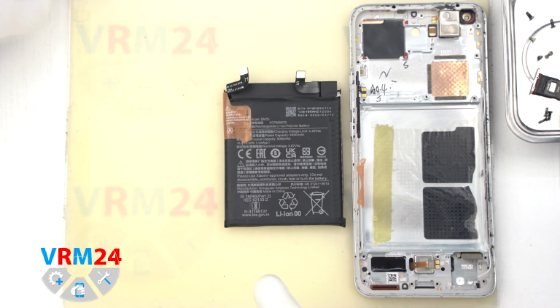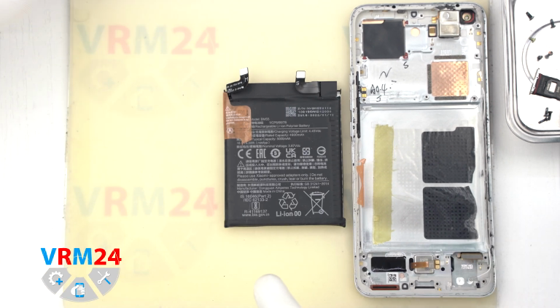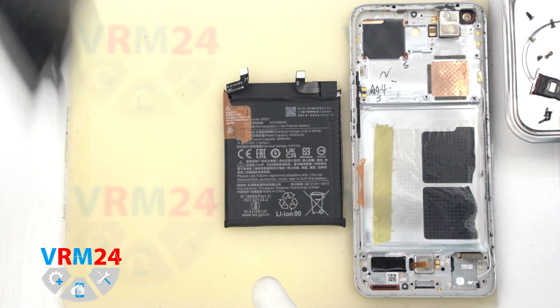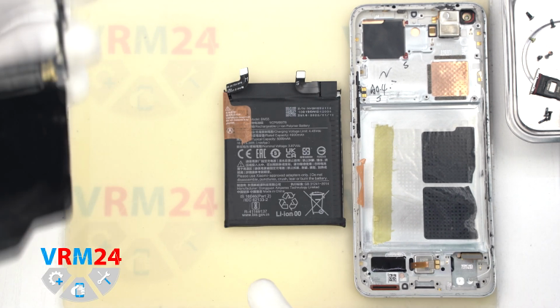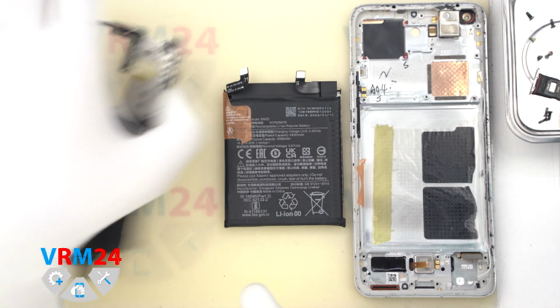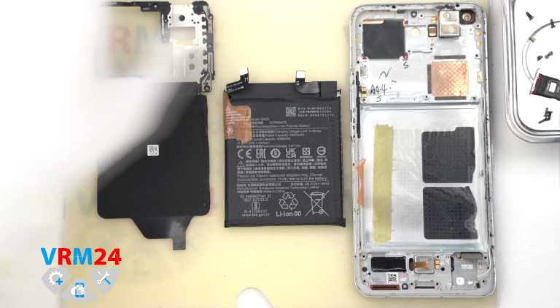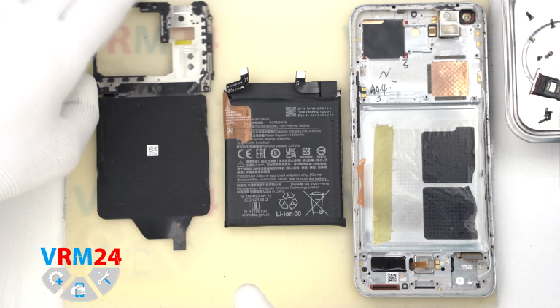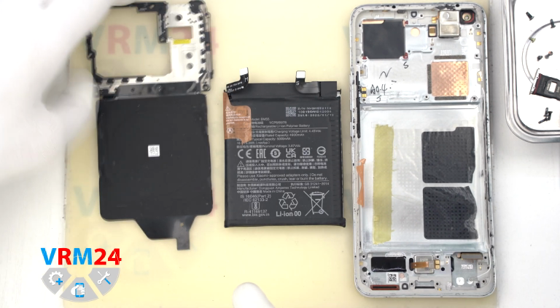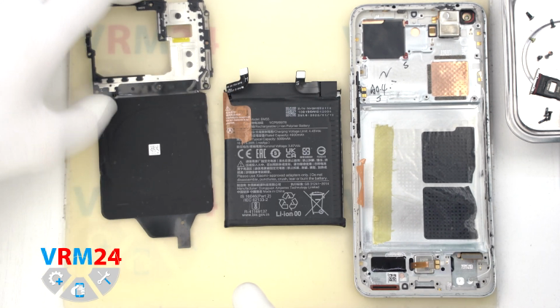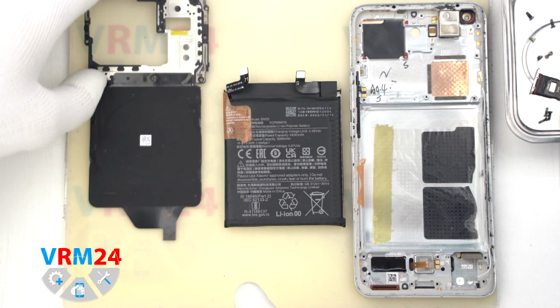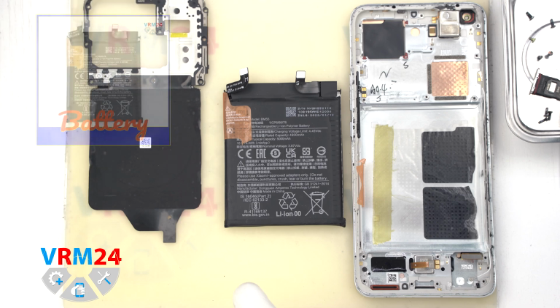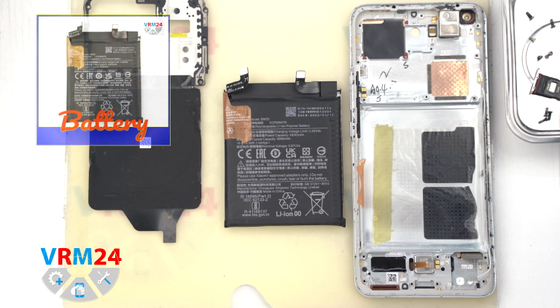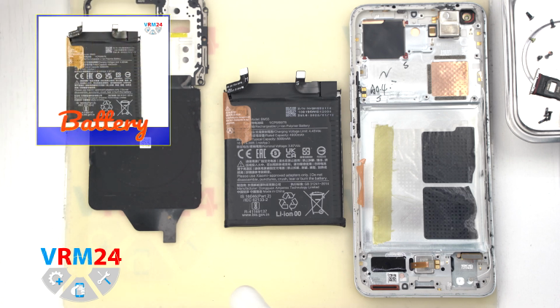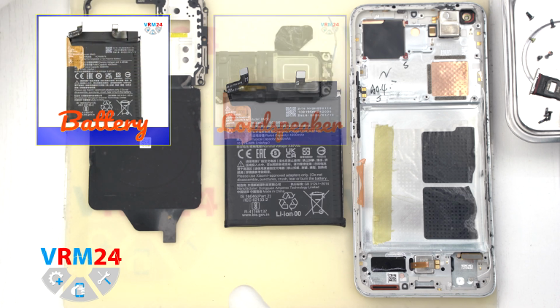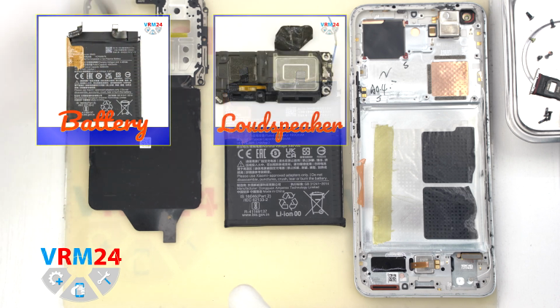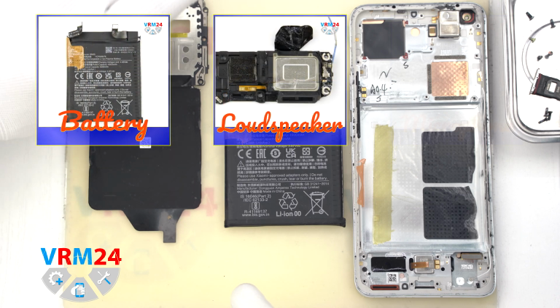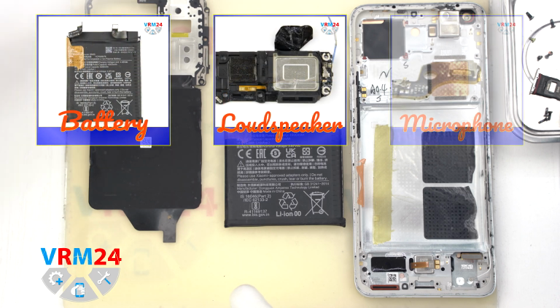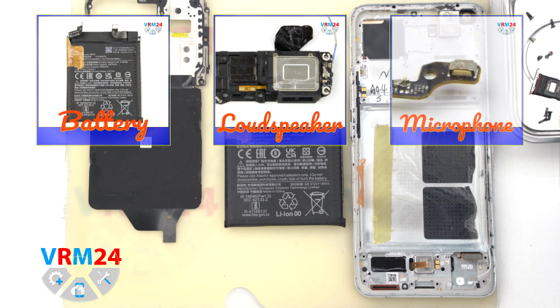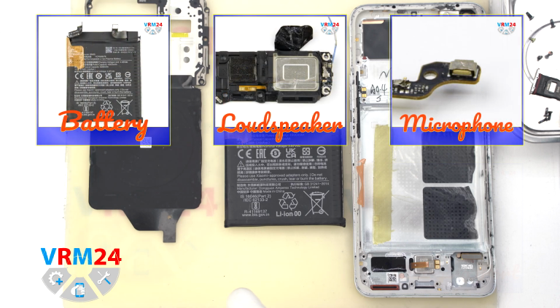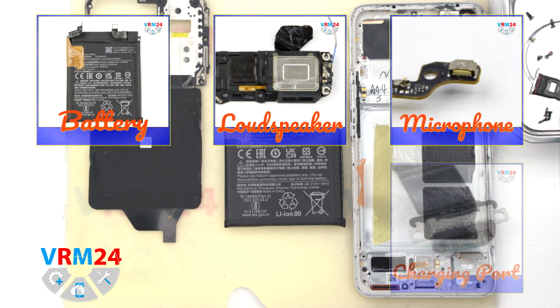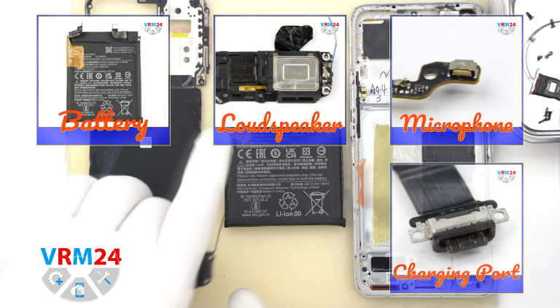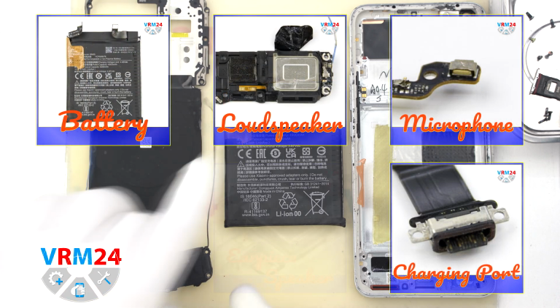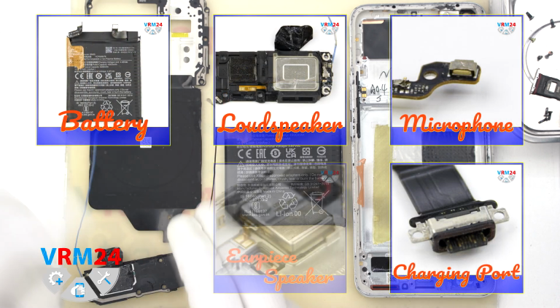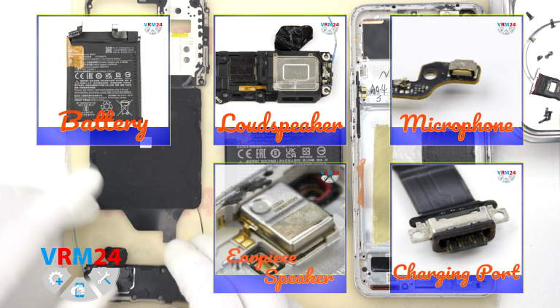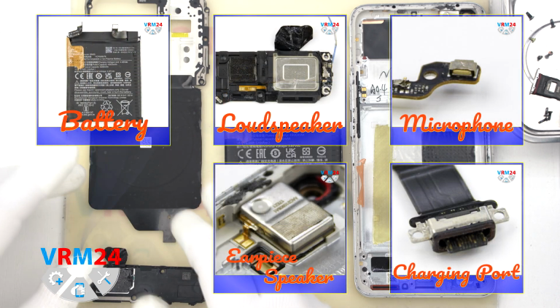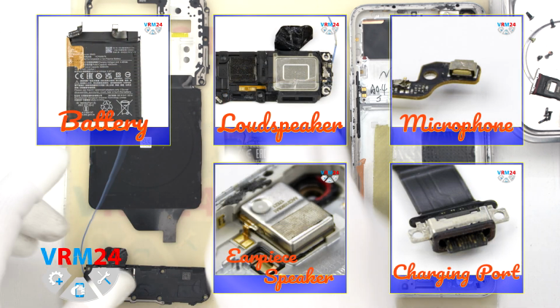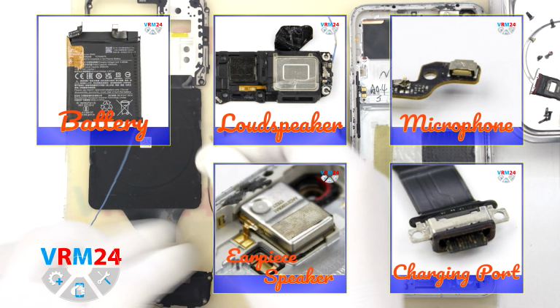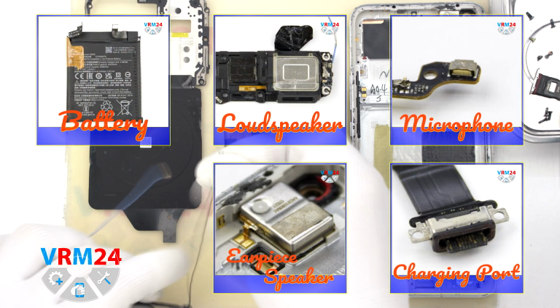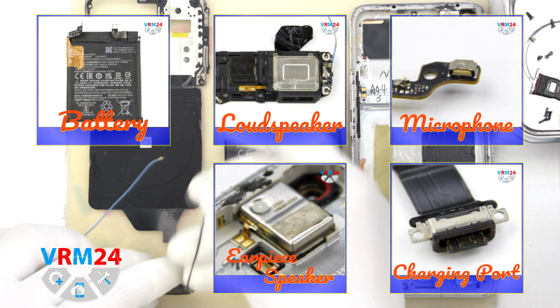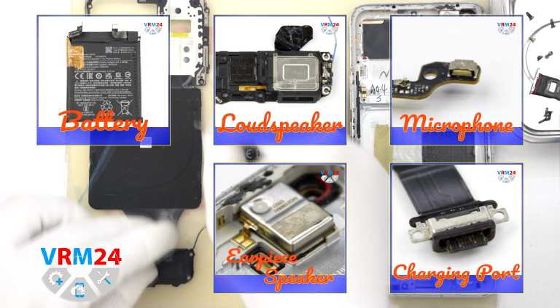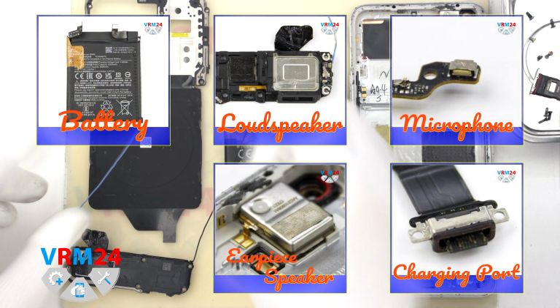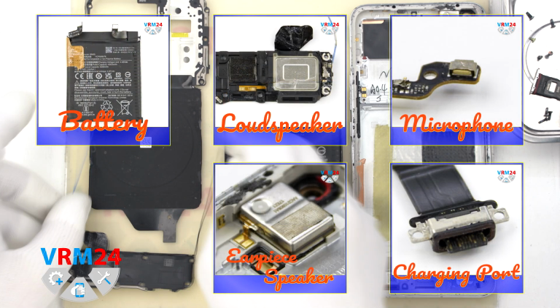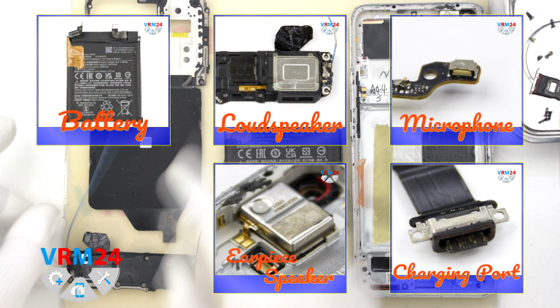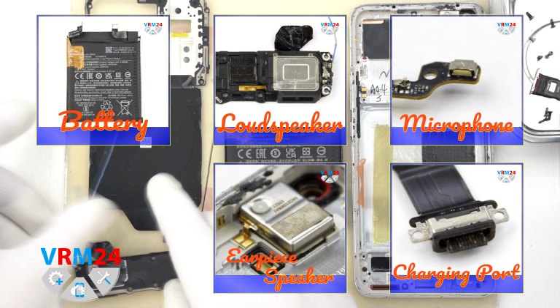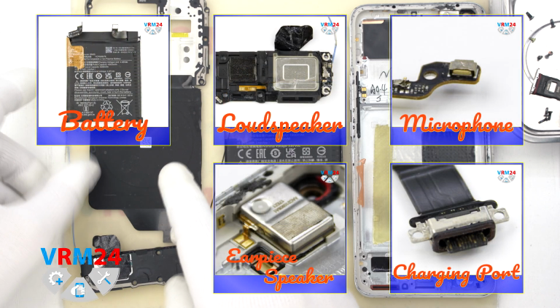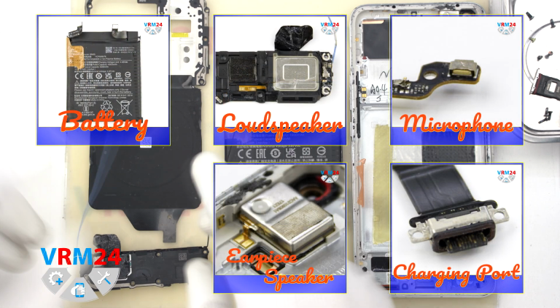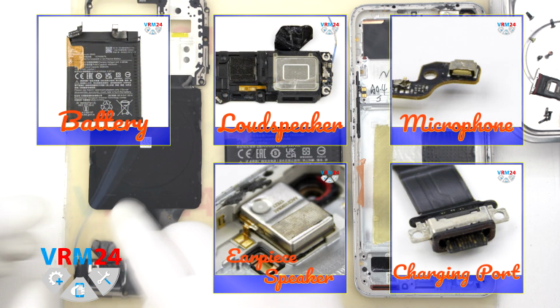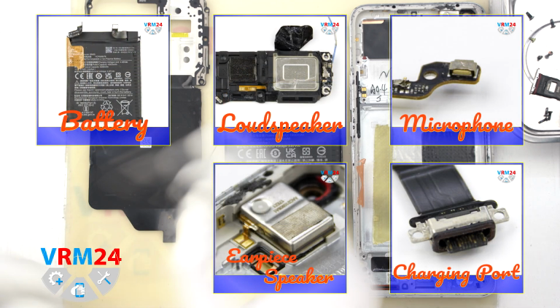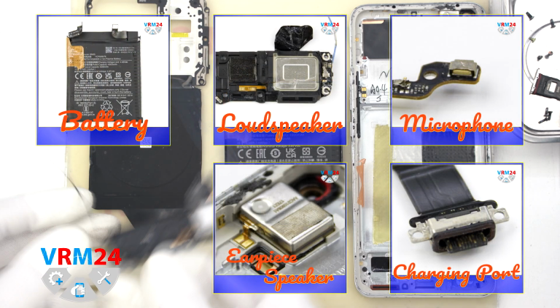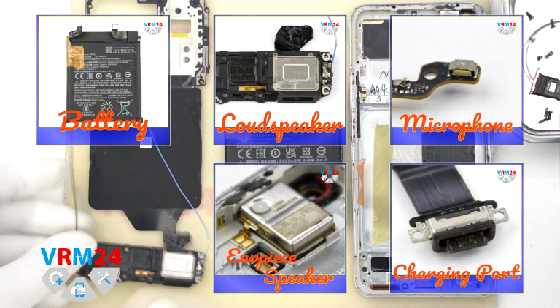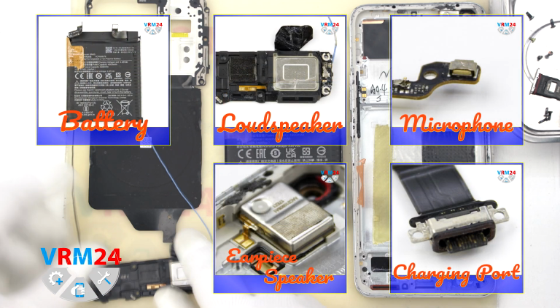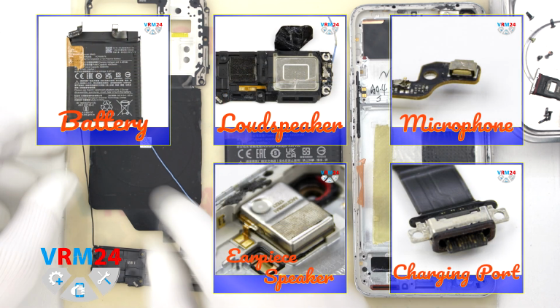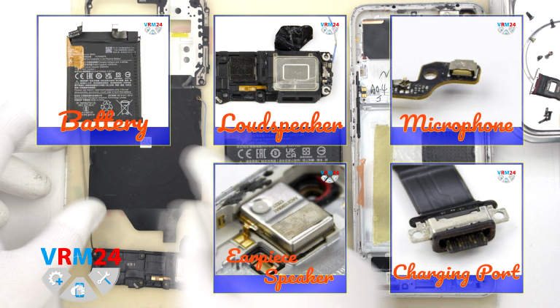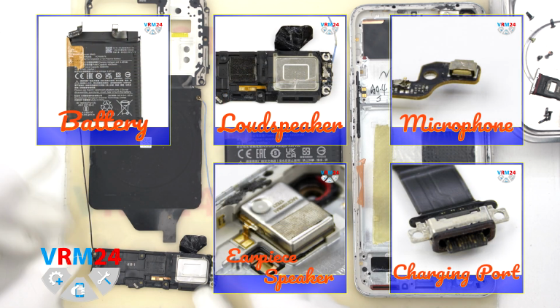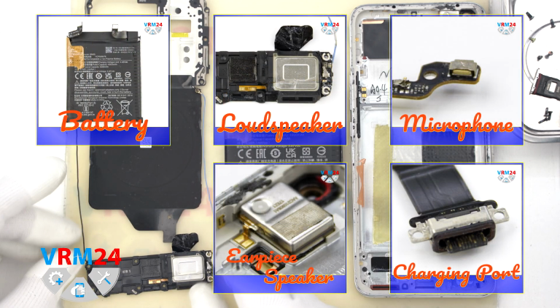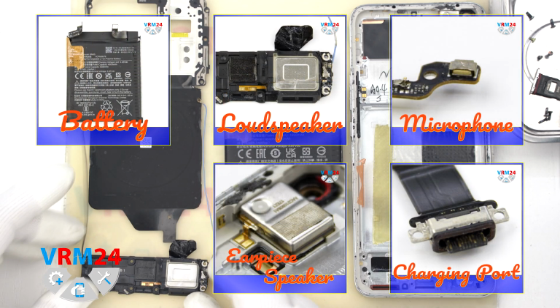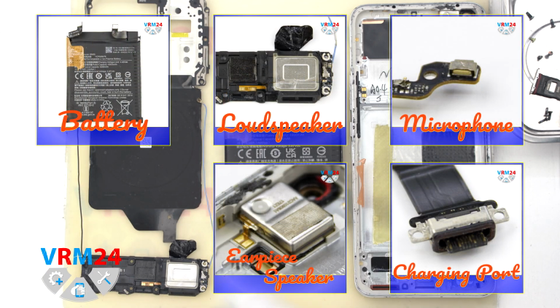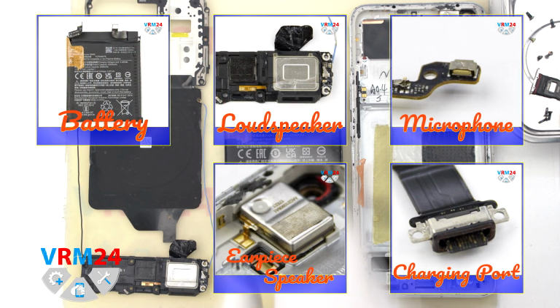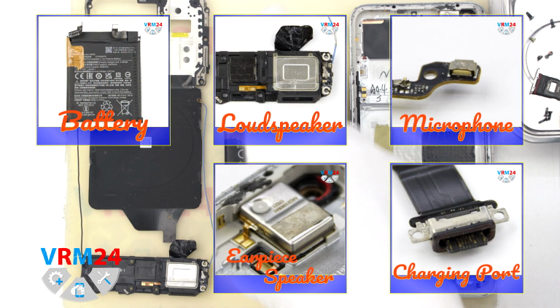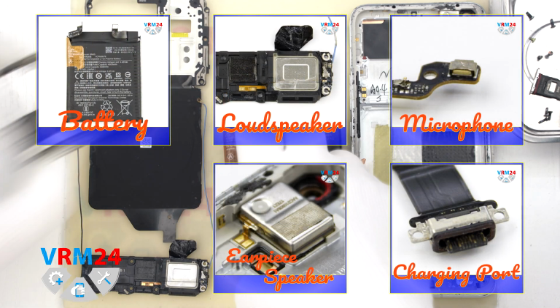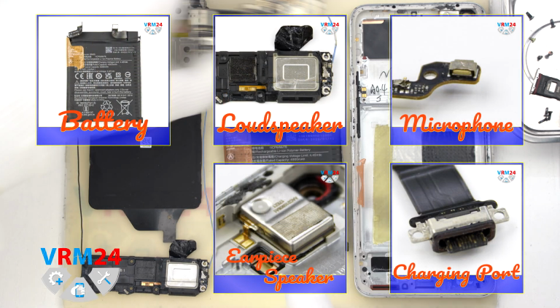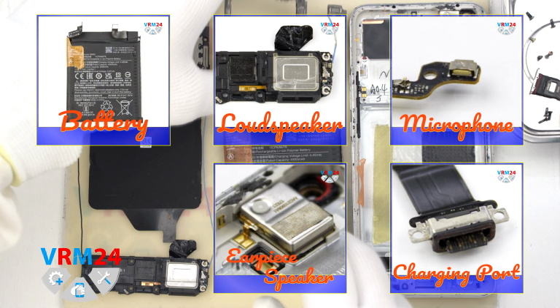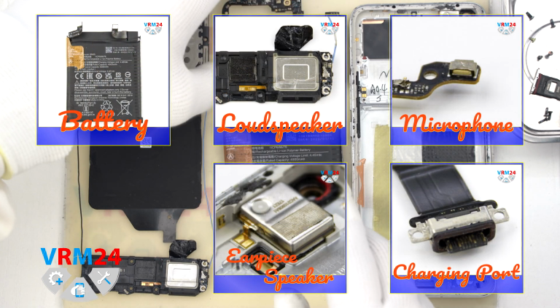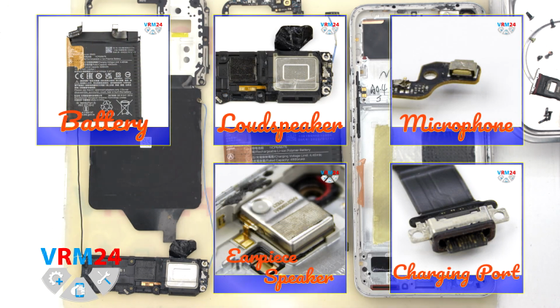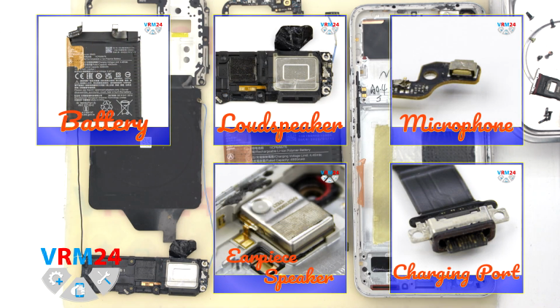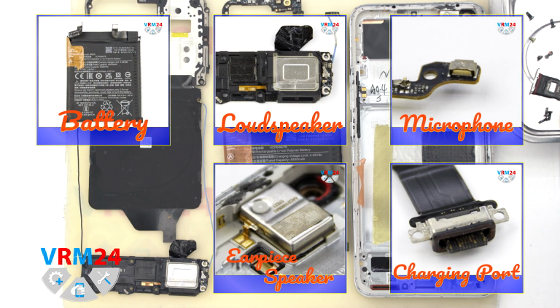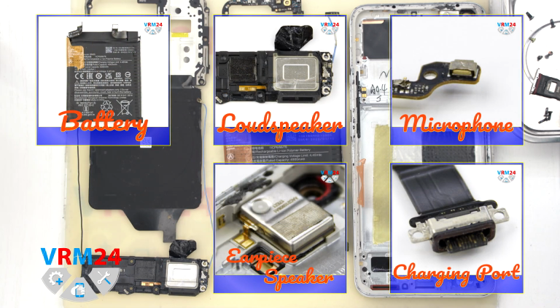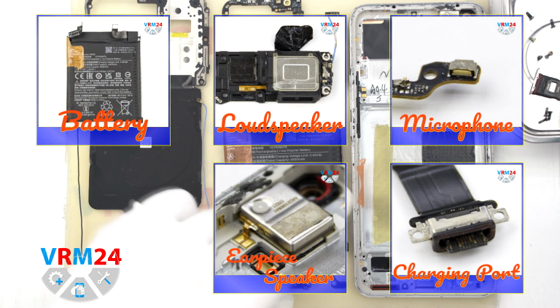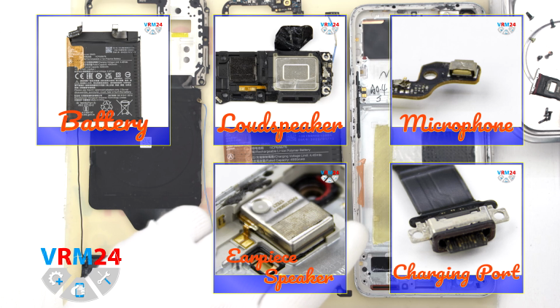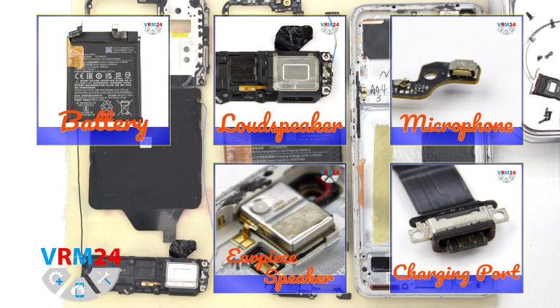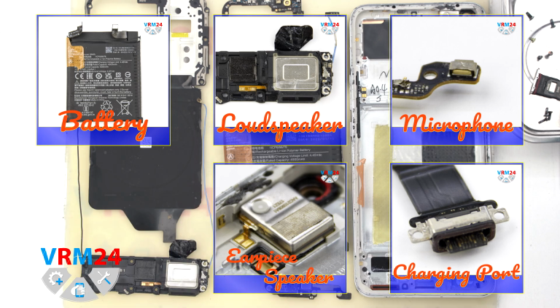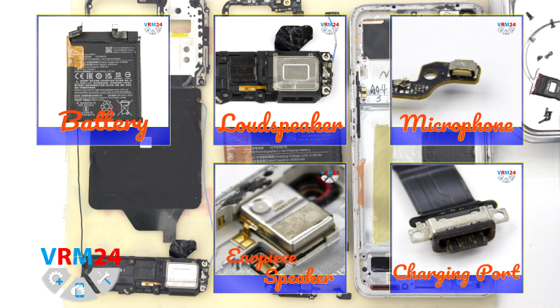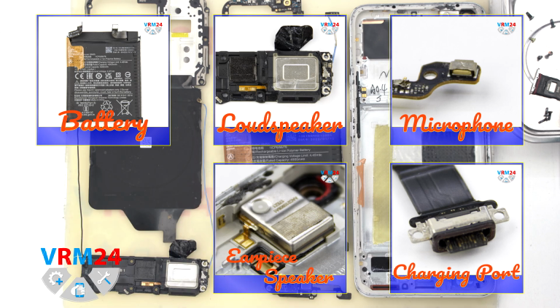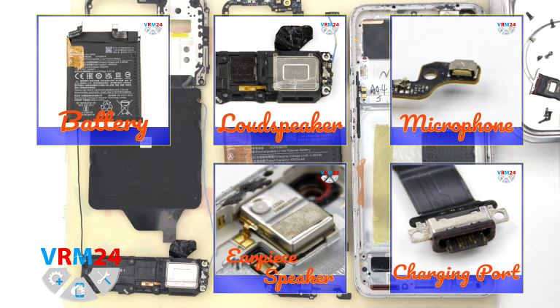So, this is the end of our disassembly. Thank you for watching and see you around in the new videos.